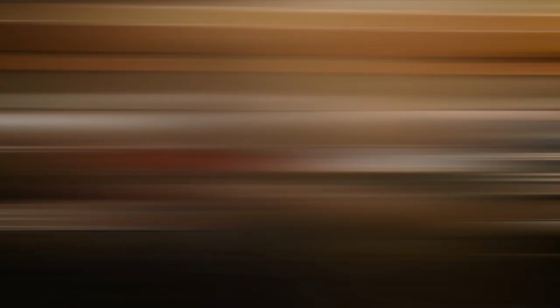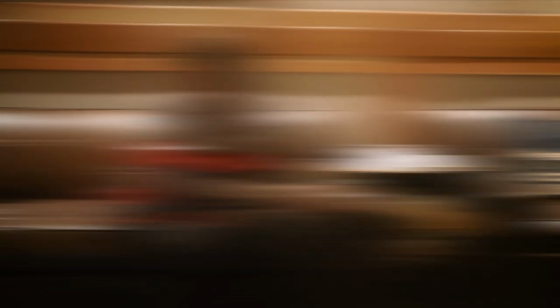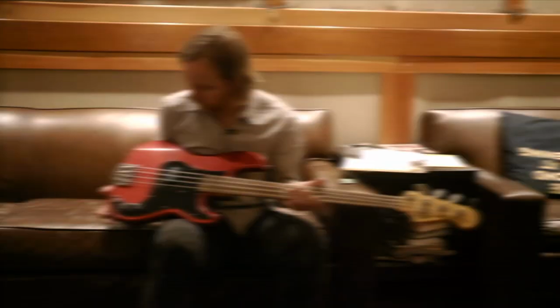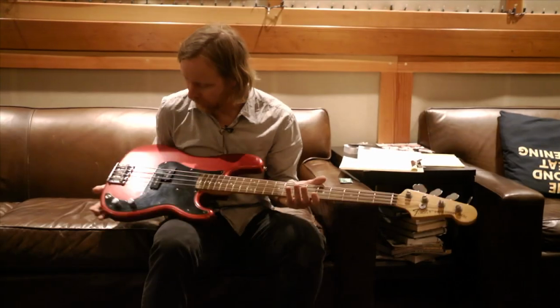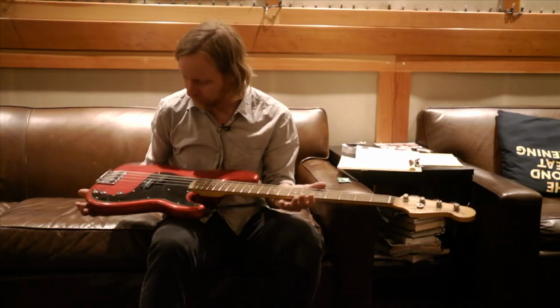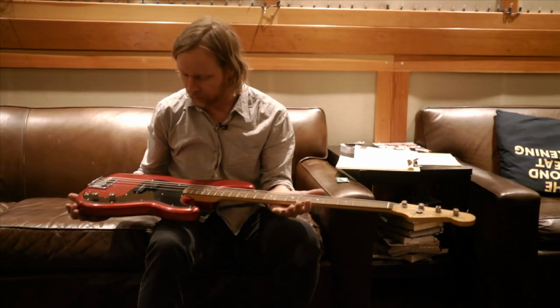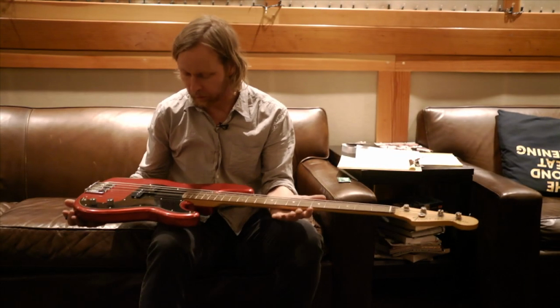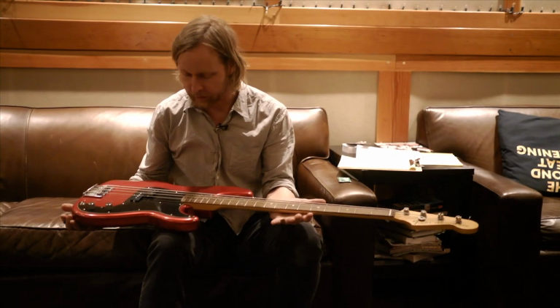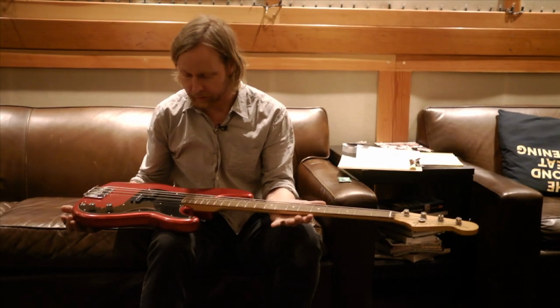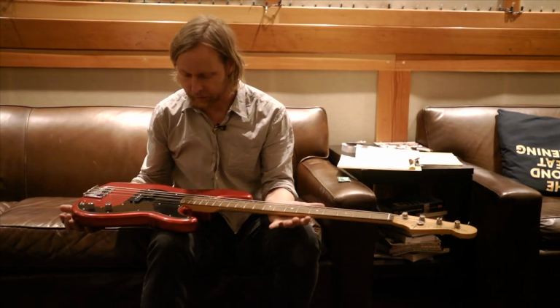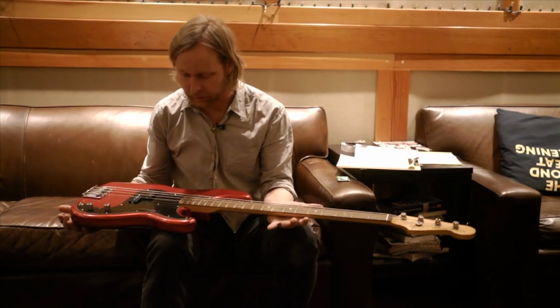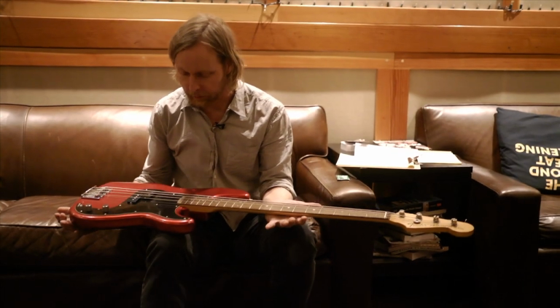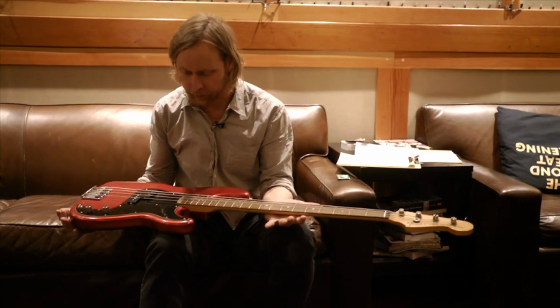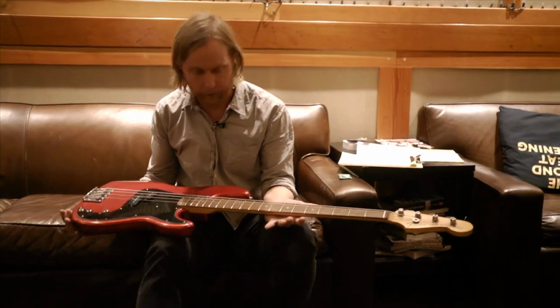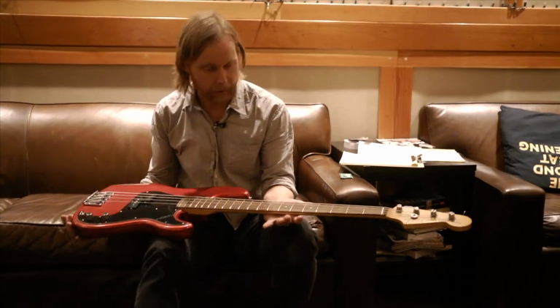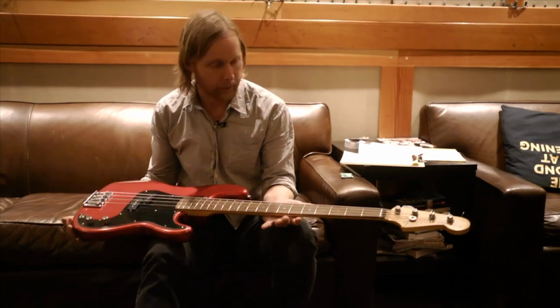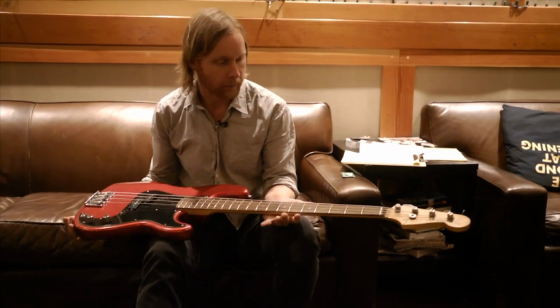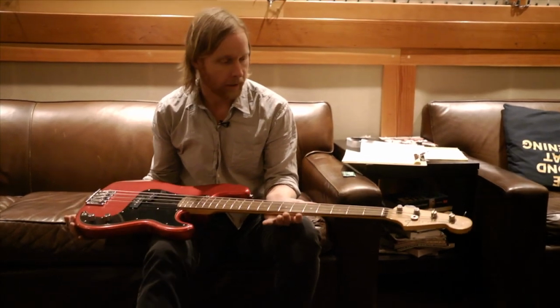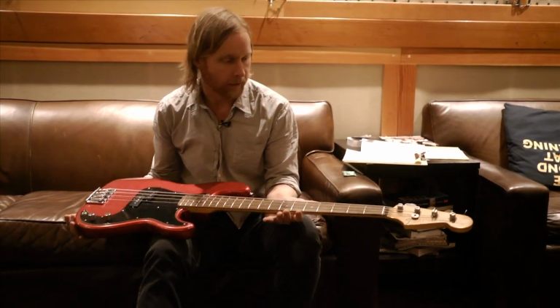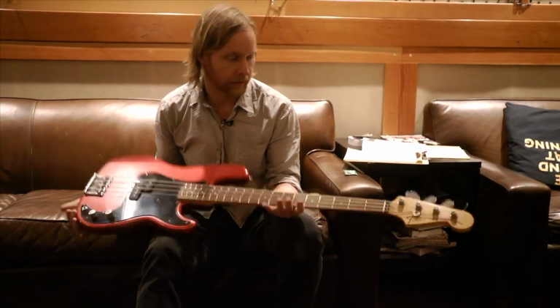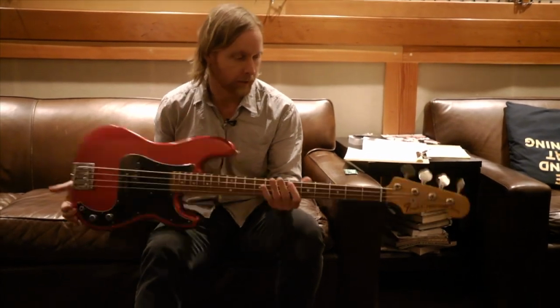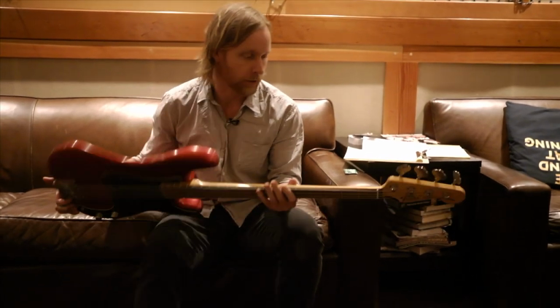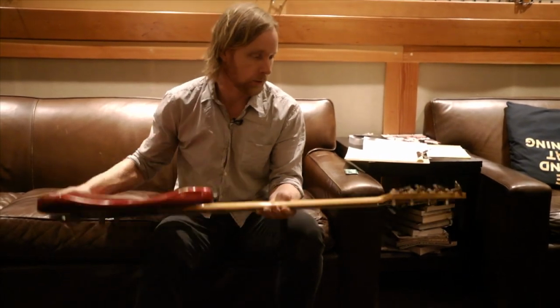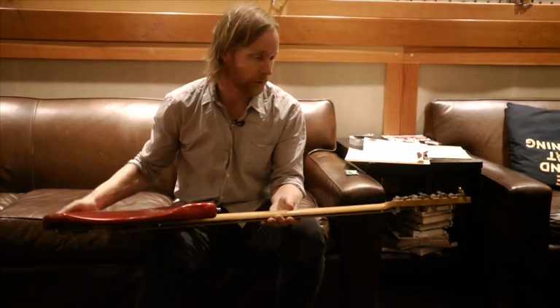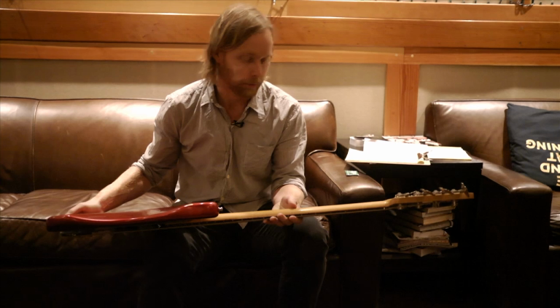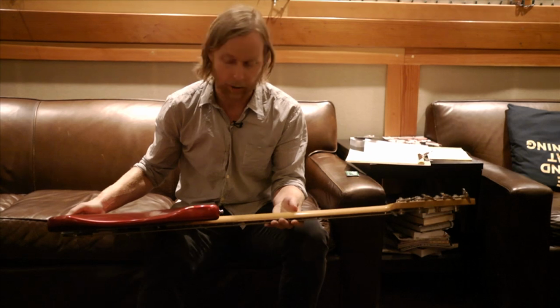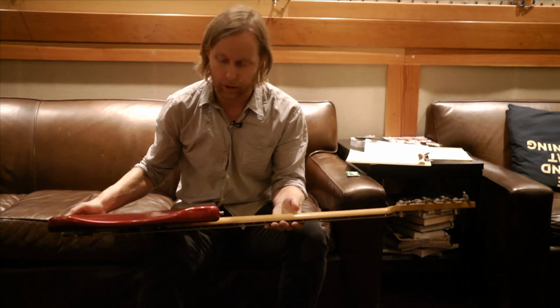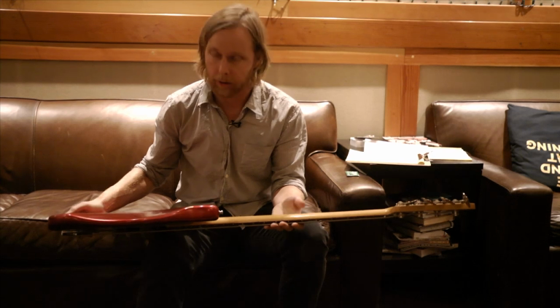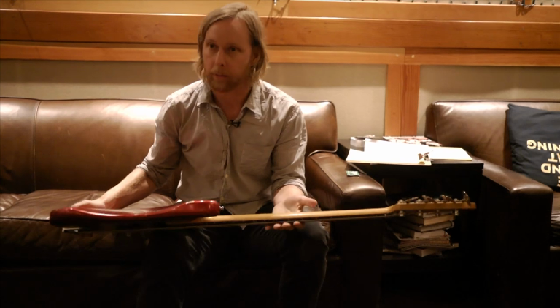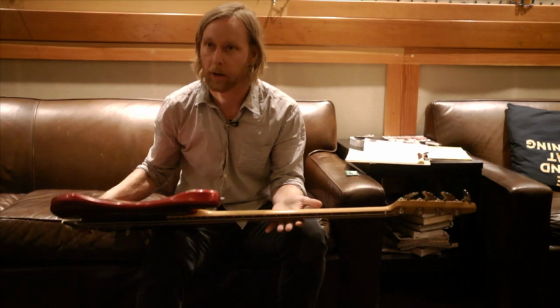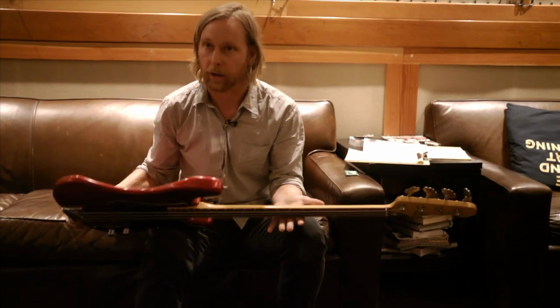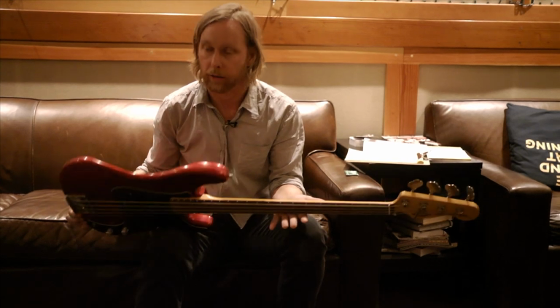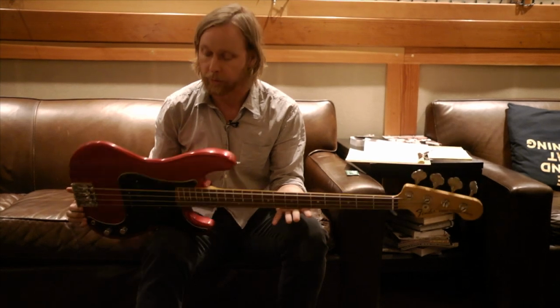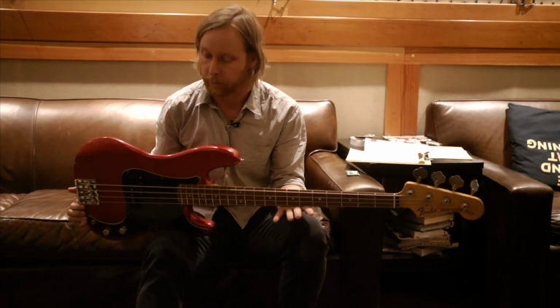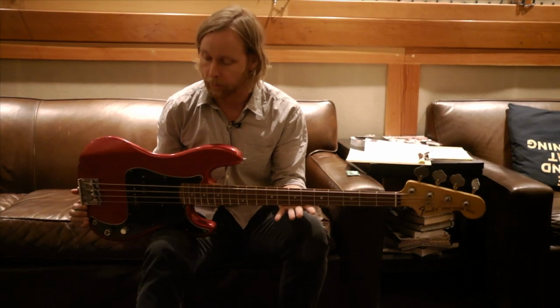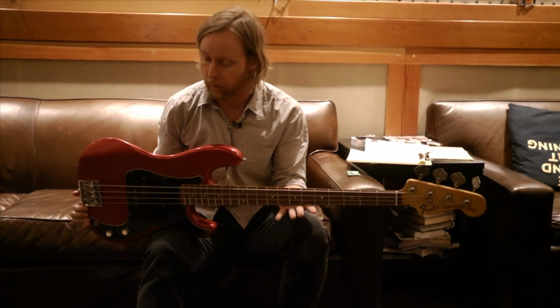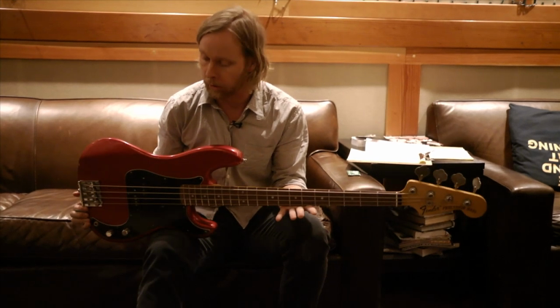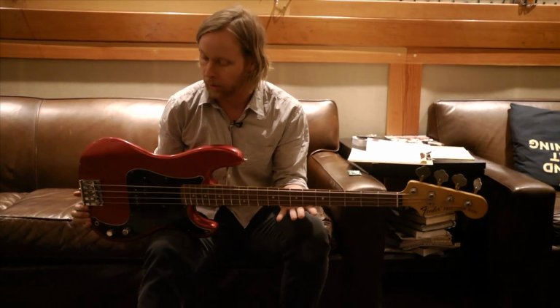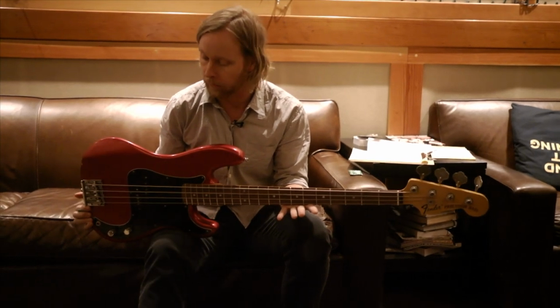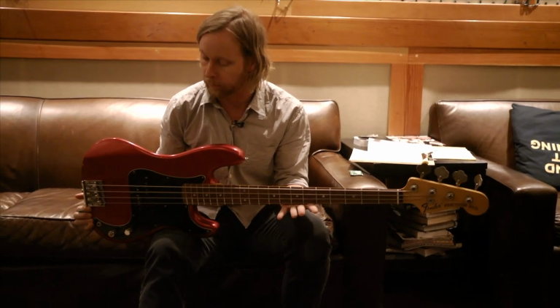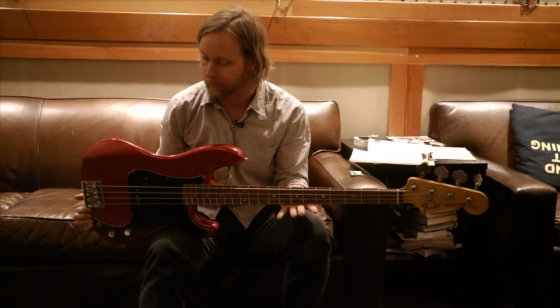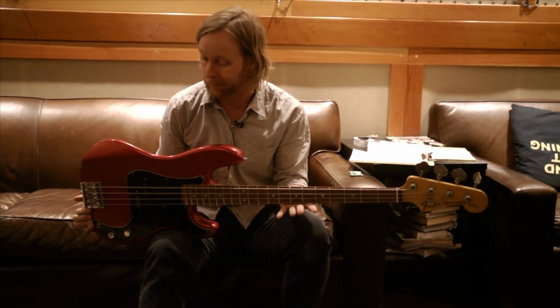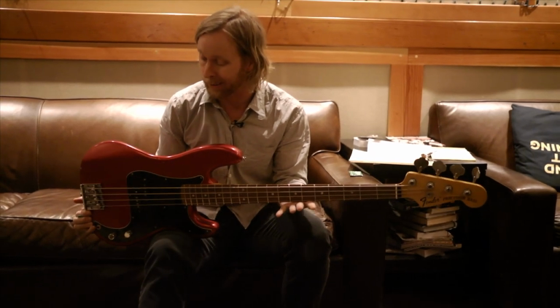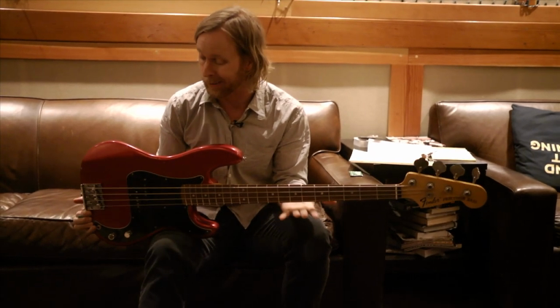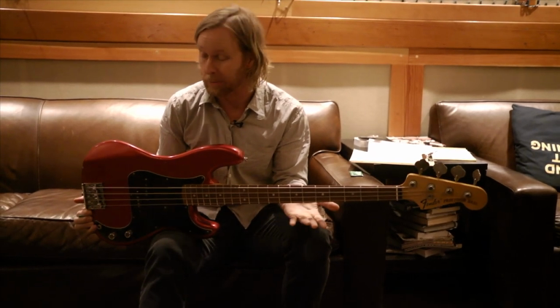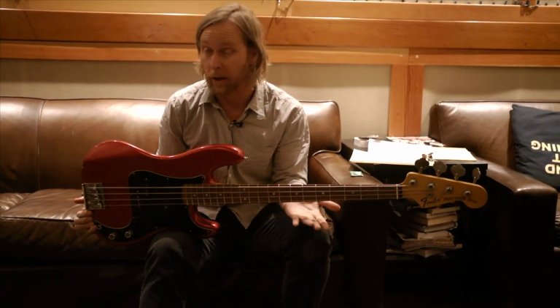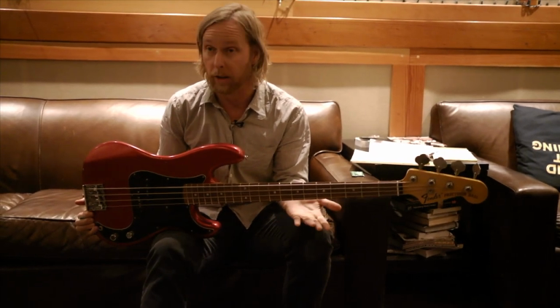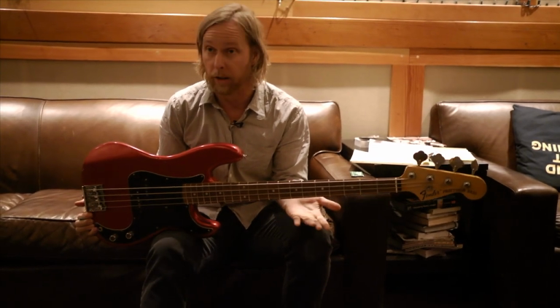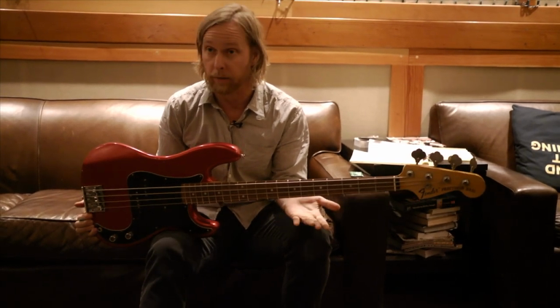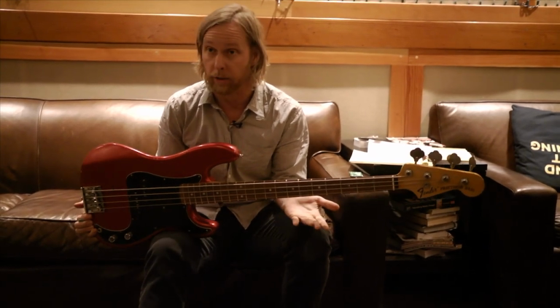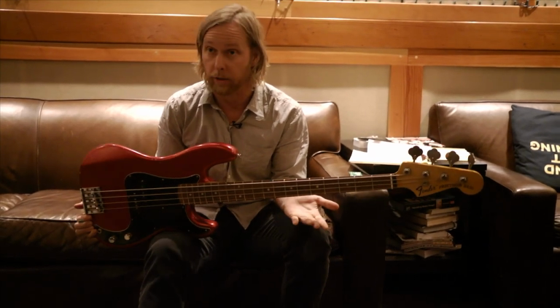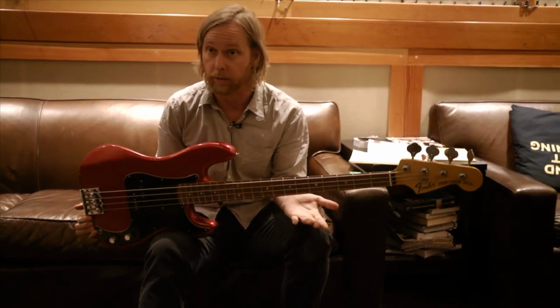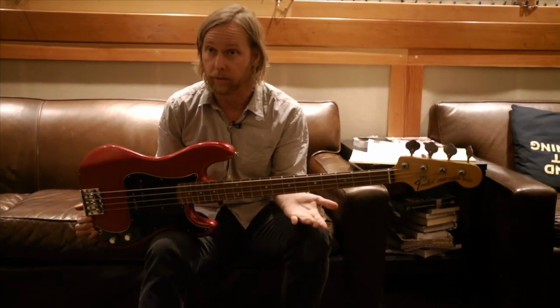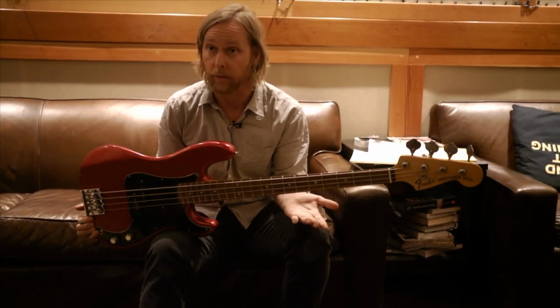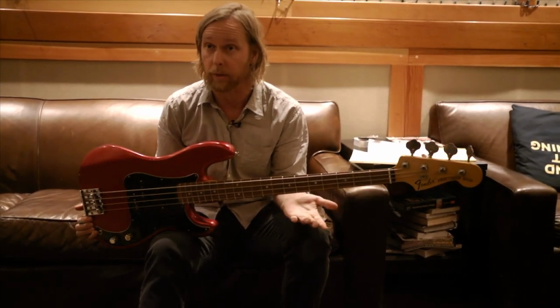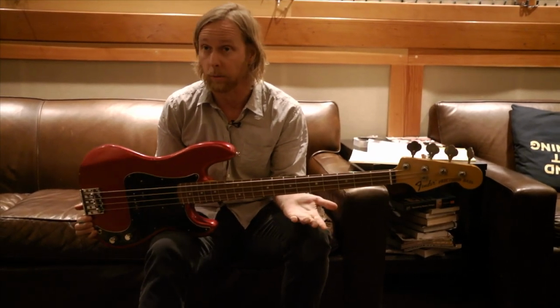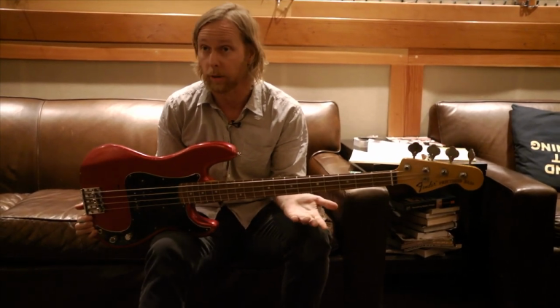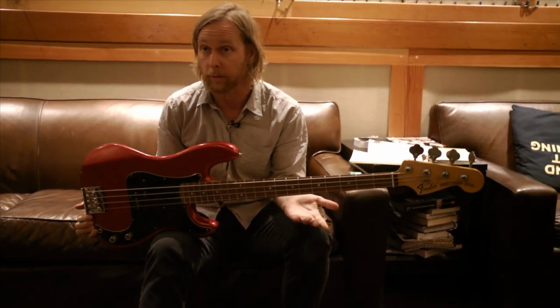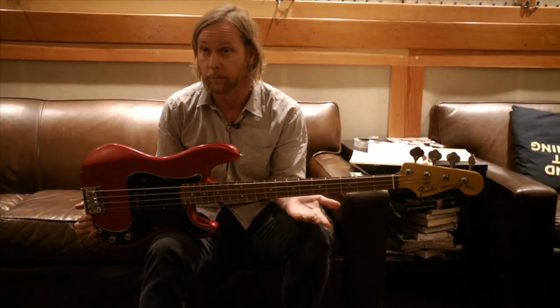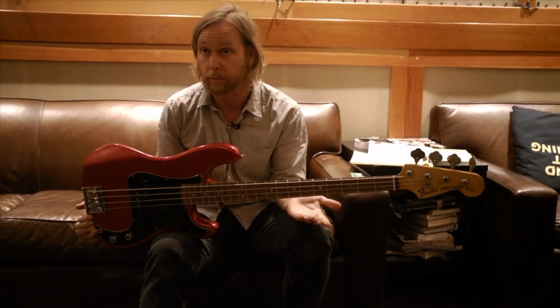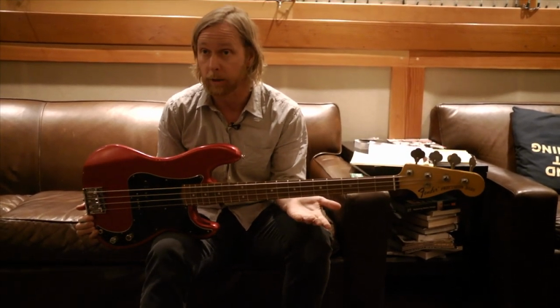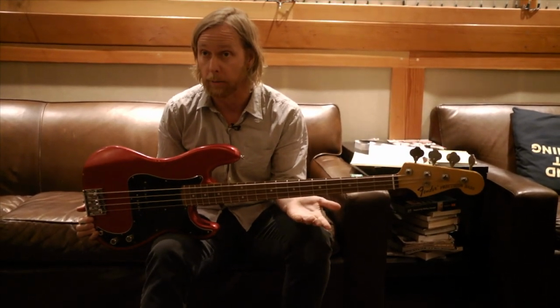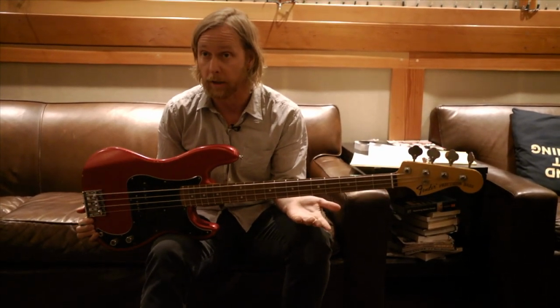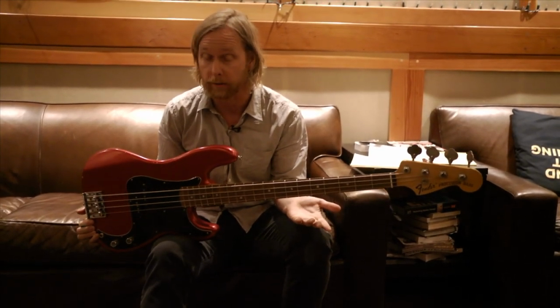This bass here, which is going to be my signature model, is basically modeled after a '71 P bass.